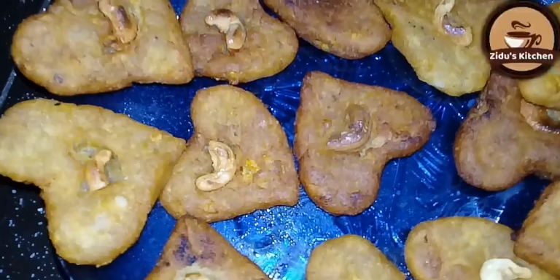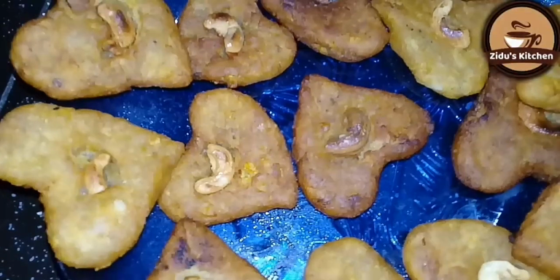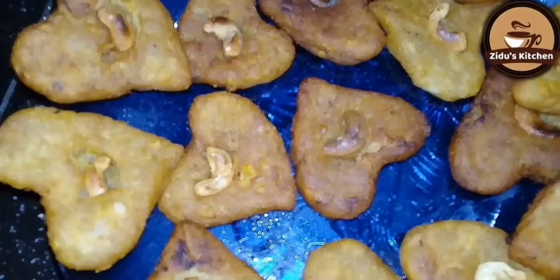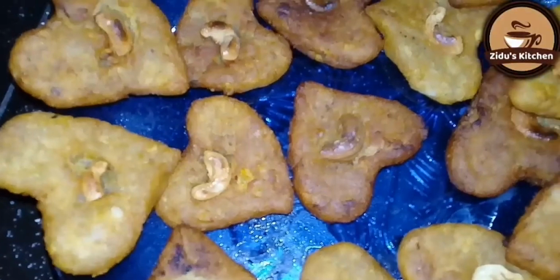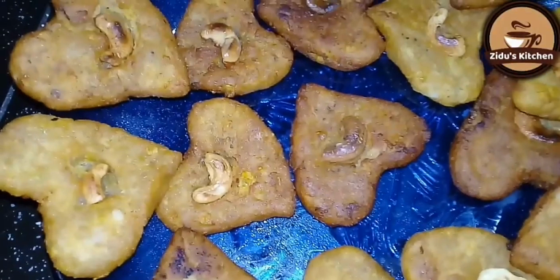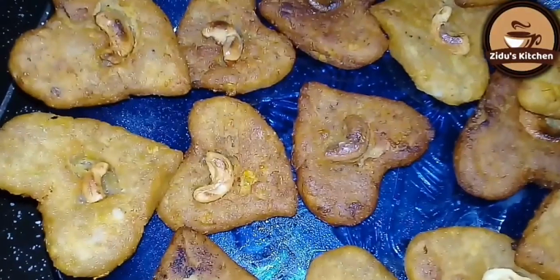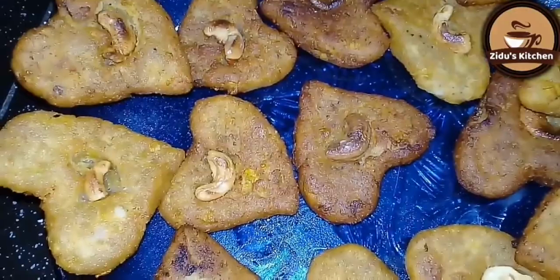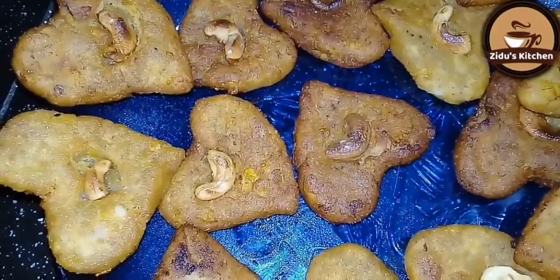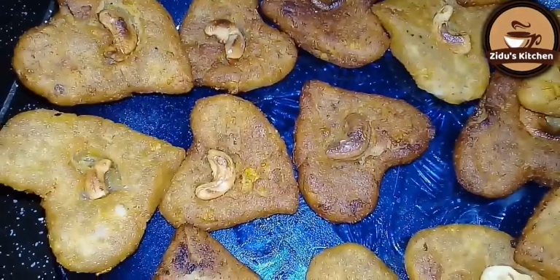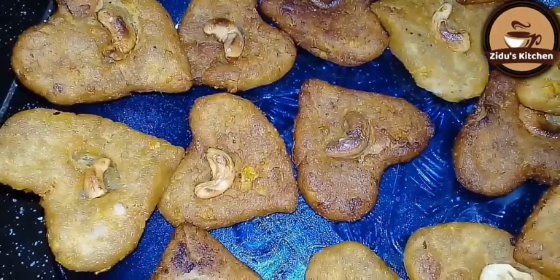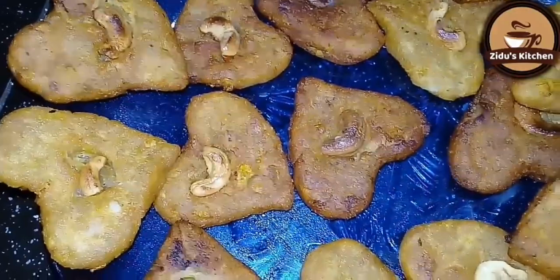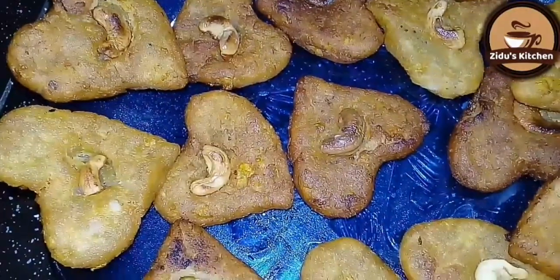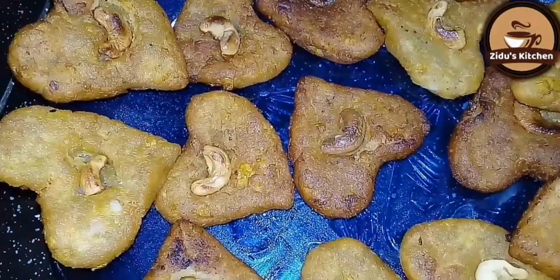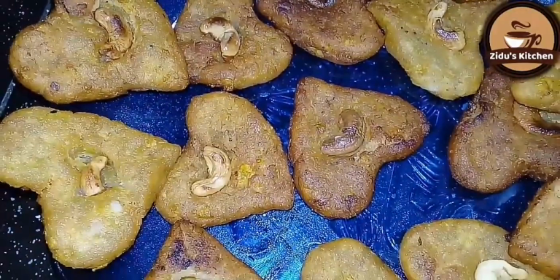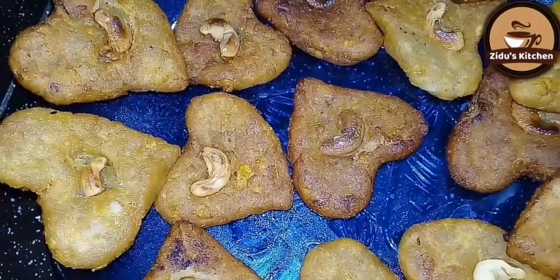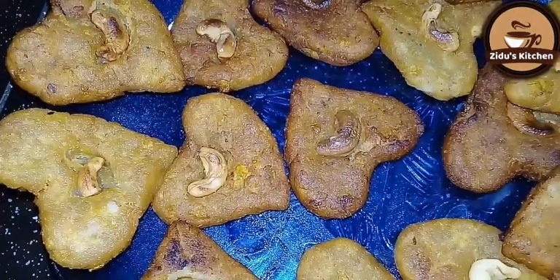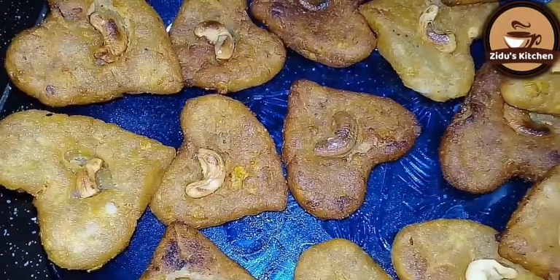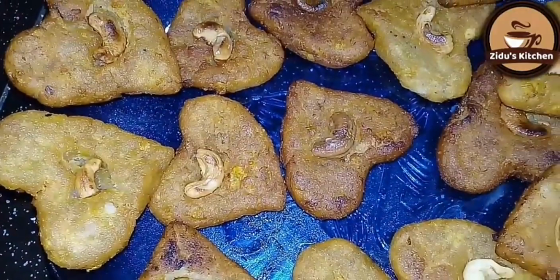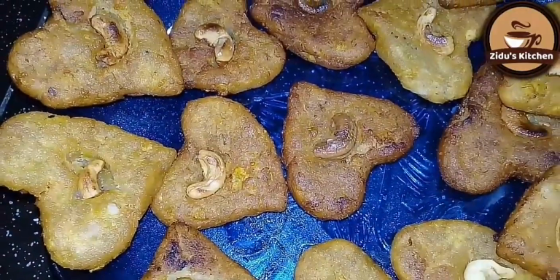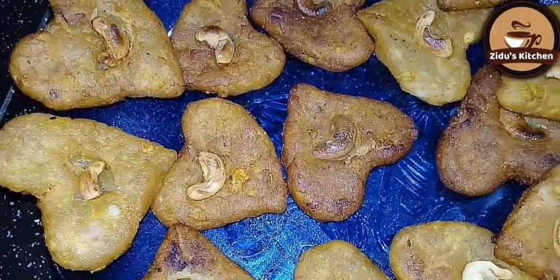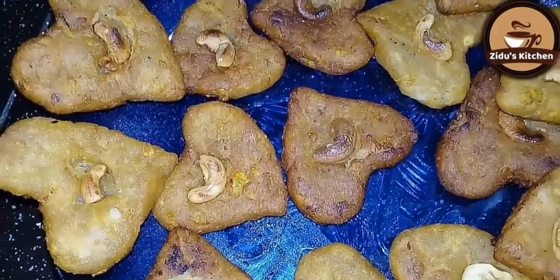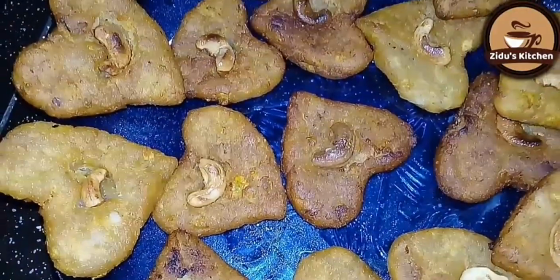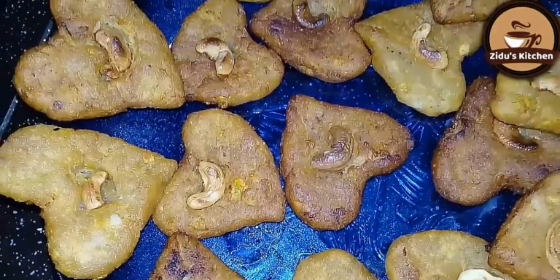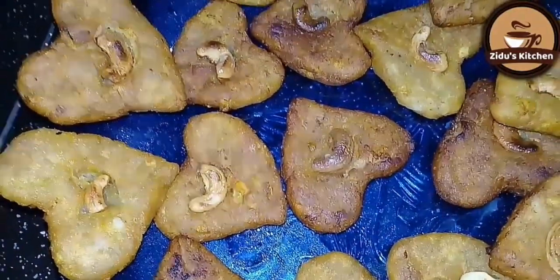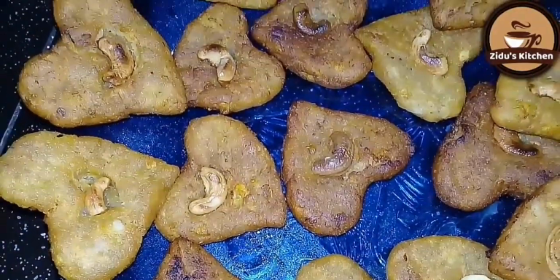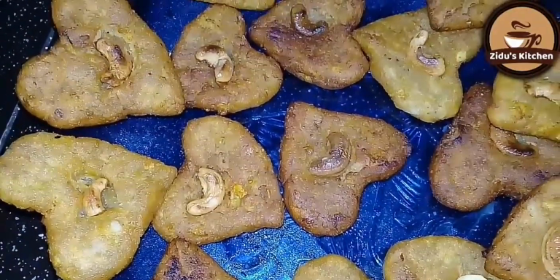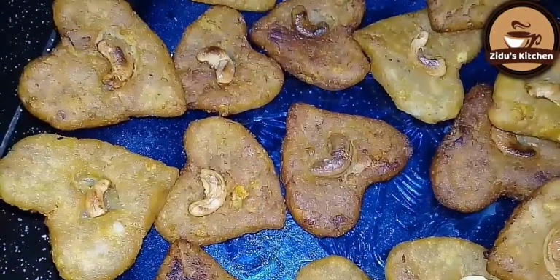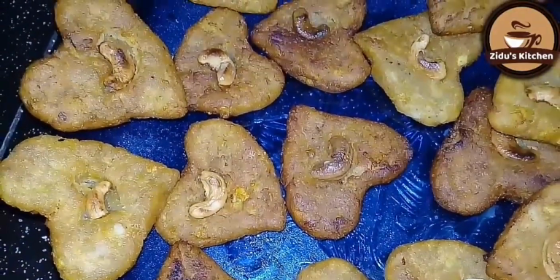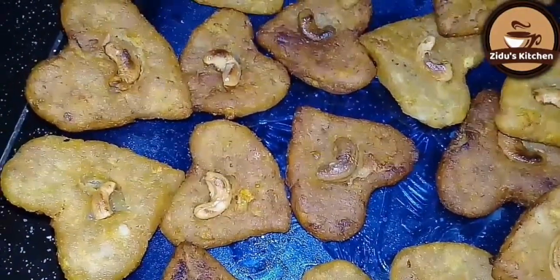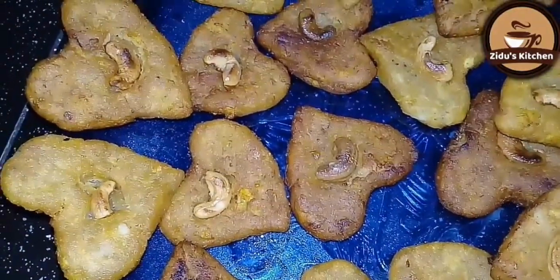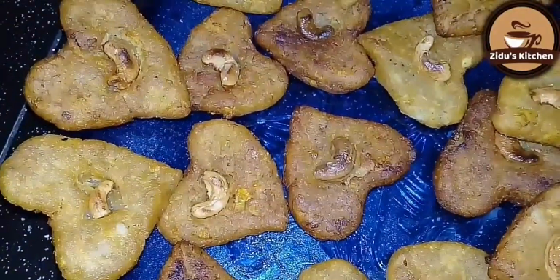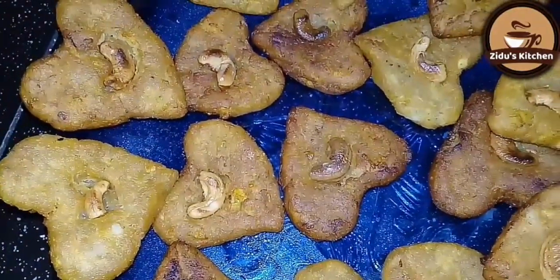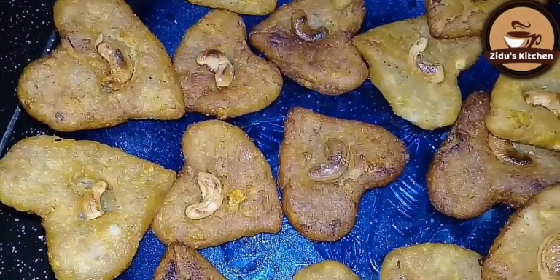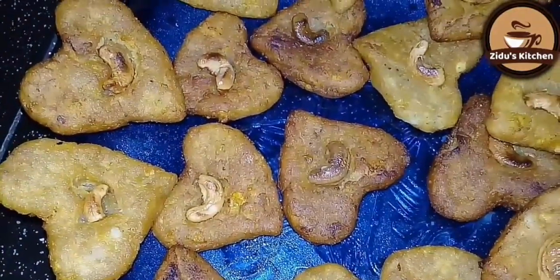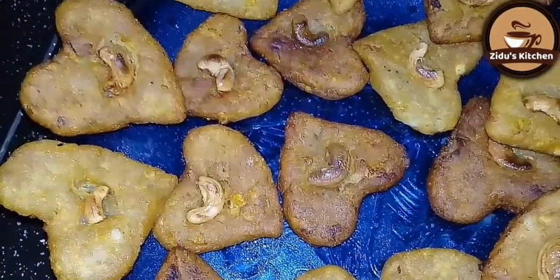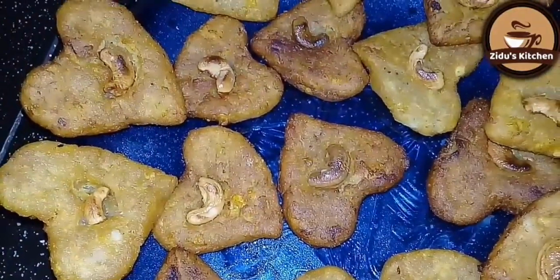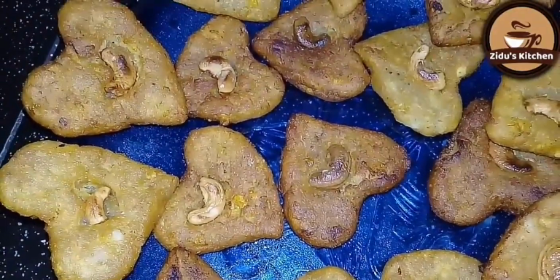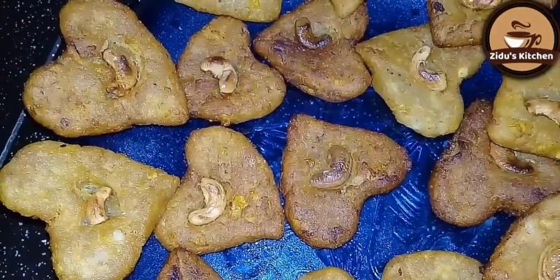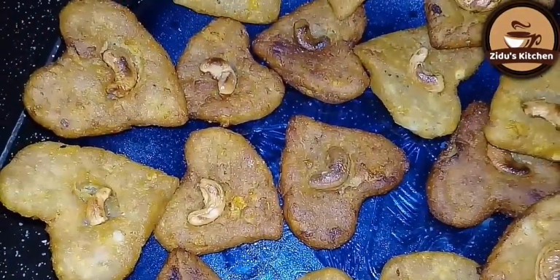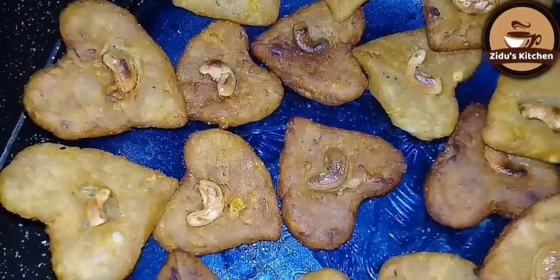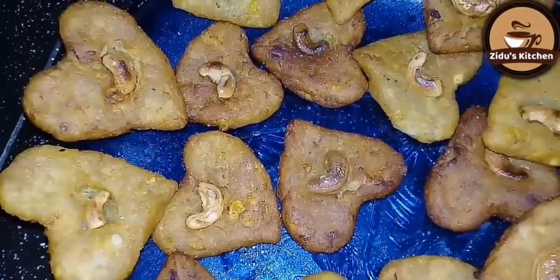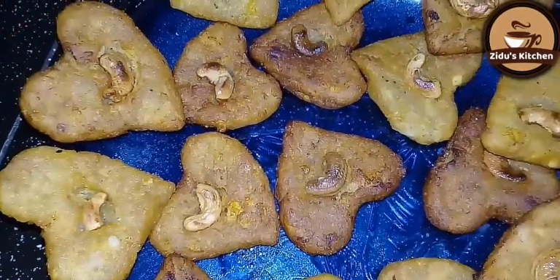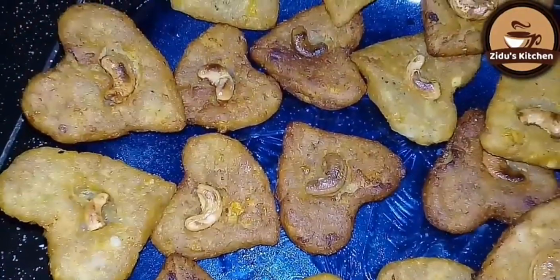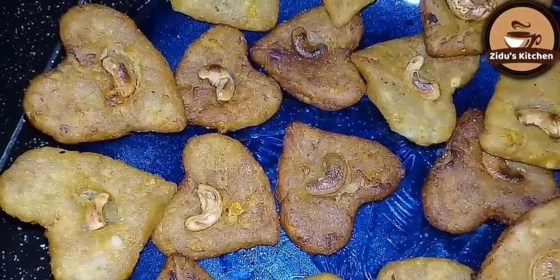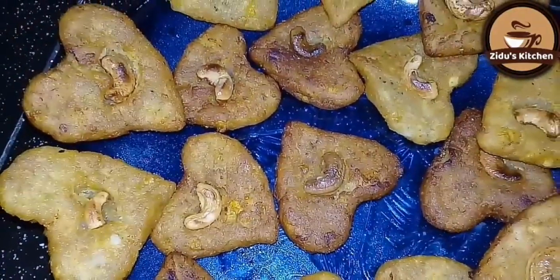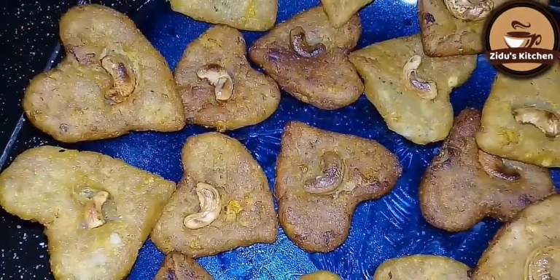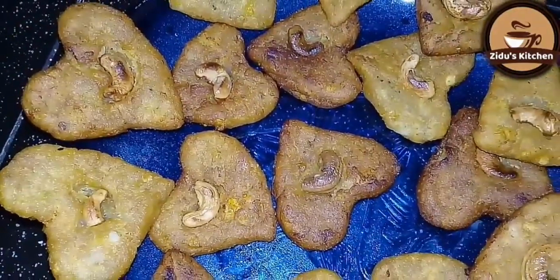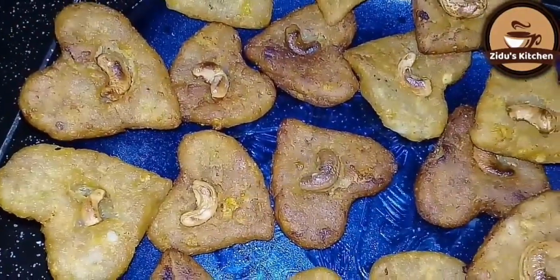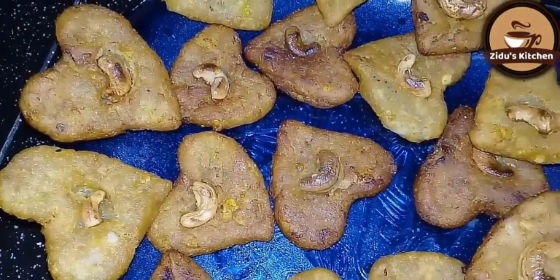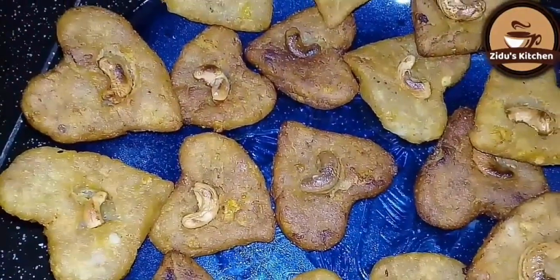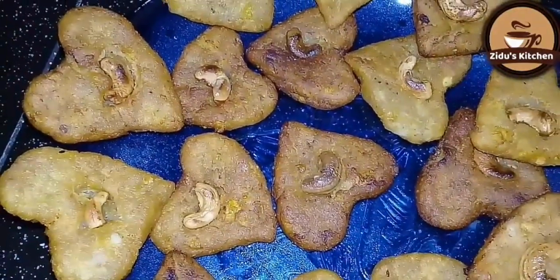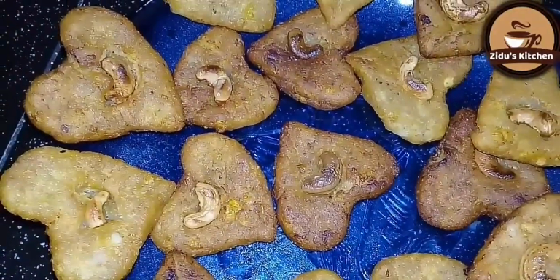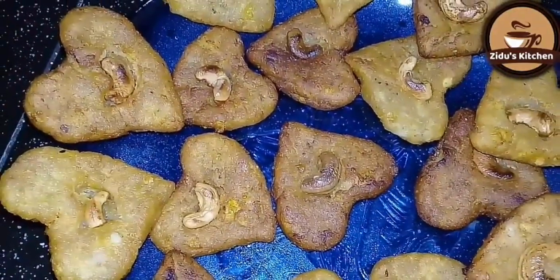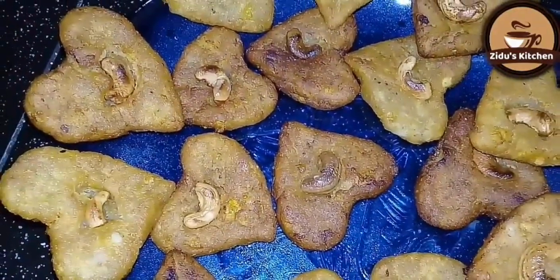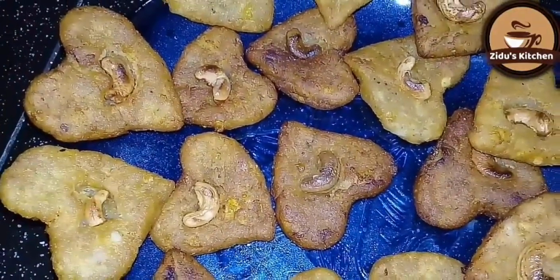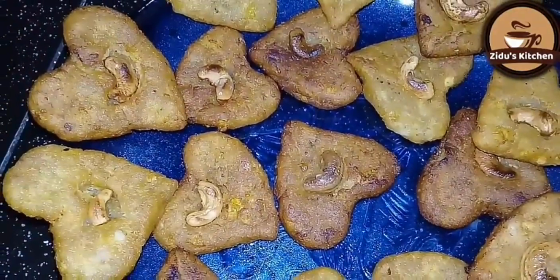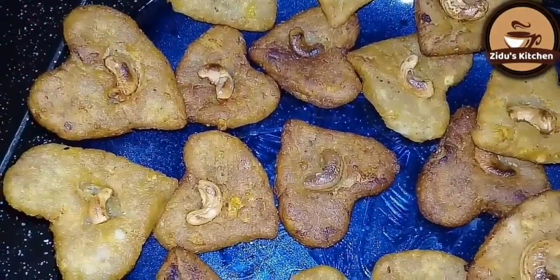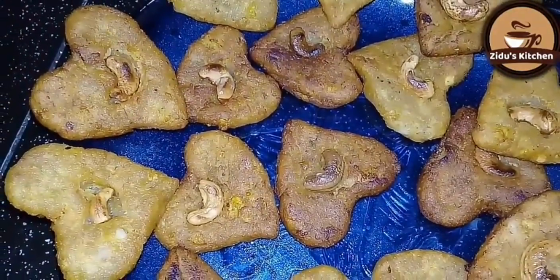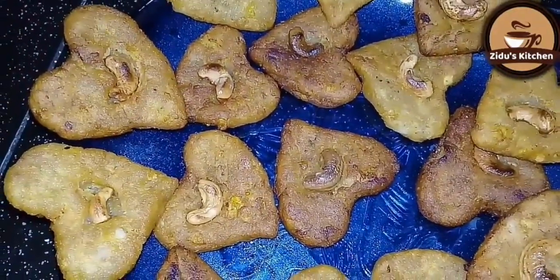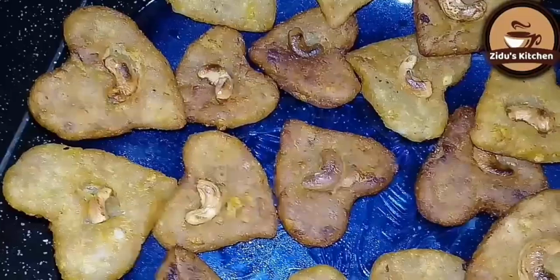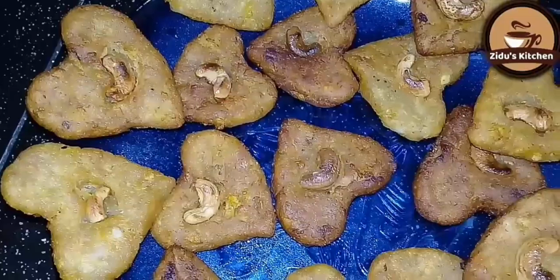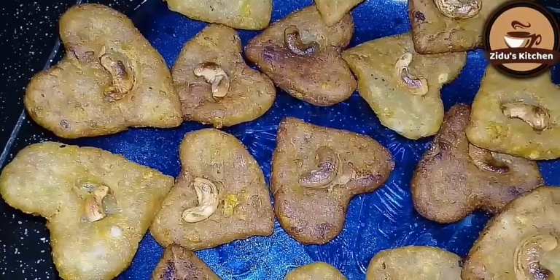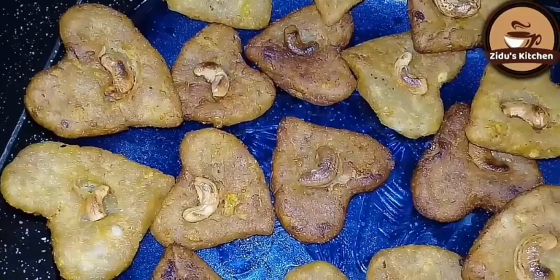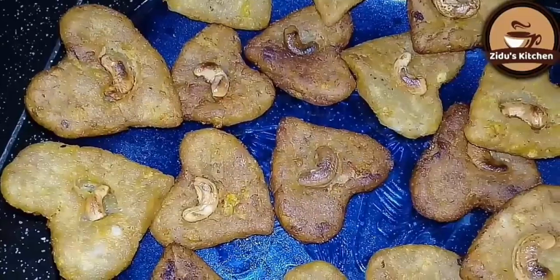Hi friends, welcome back to my channel. I am going to make a snack for the evening.